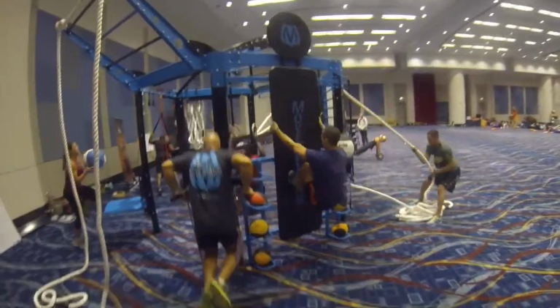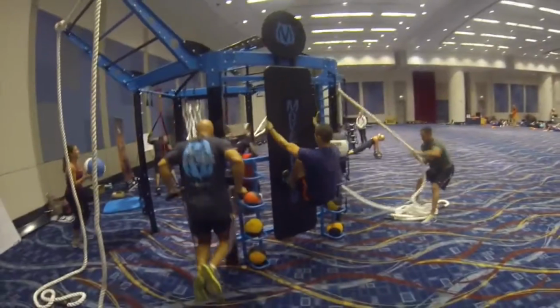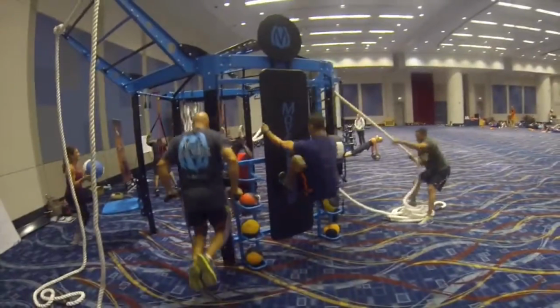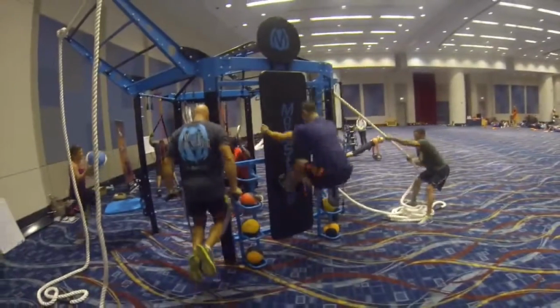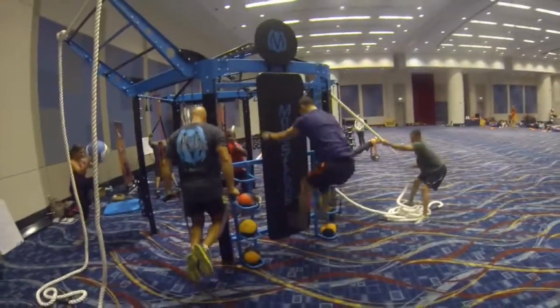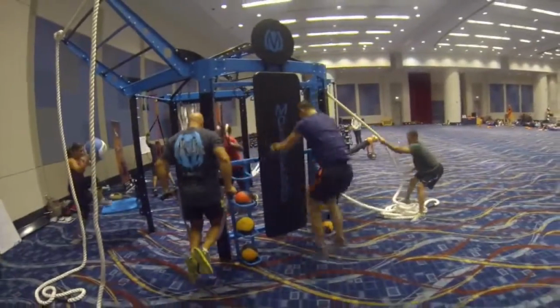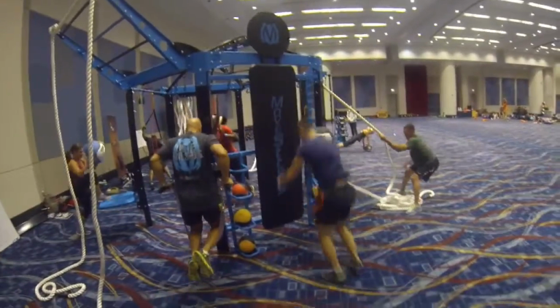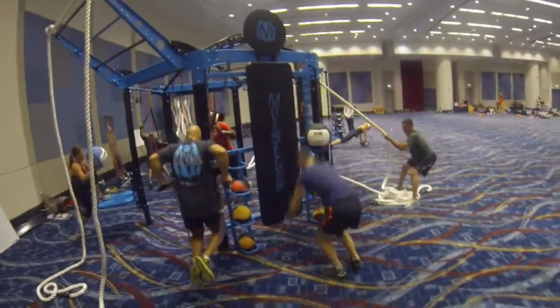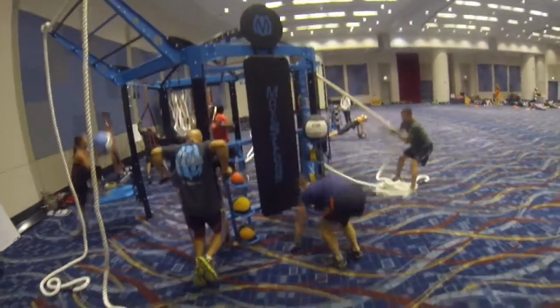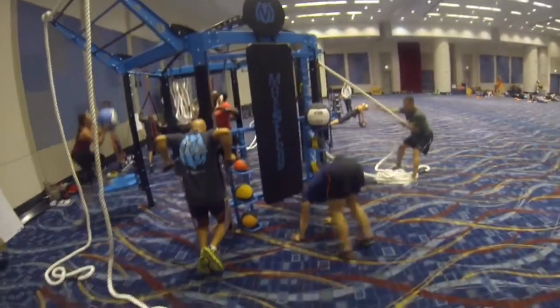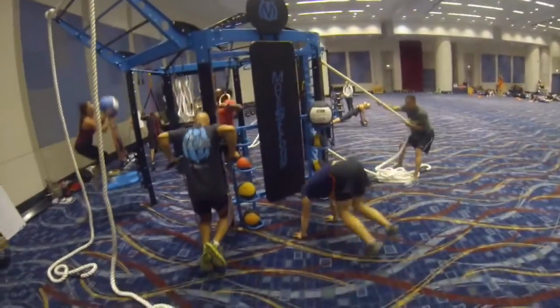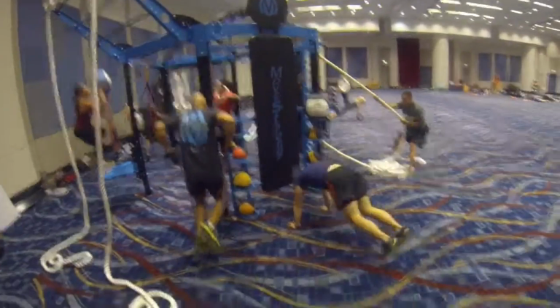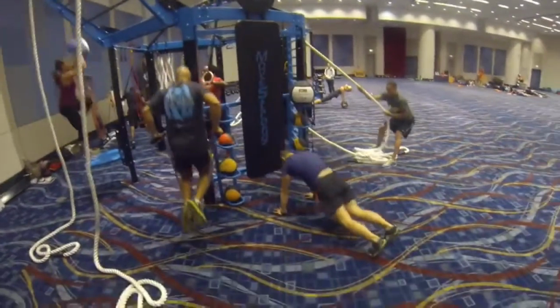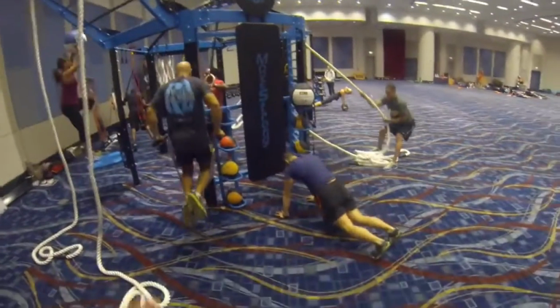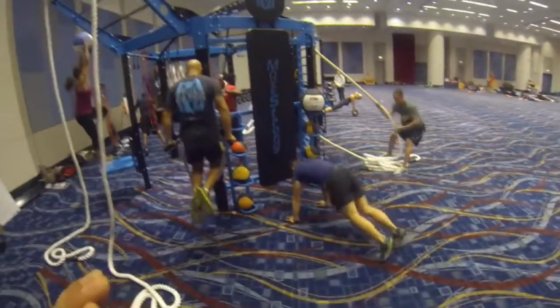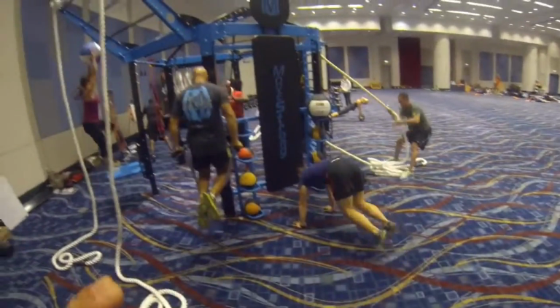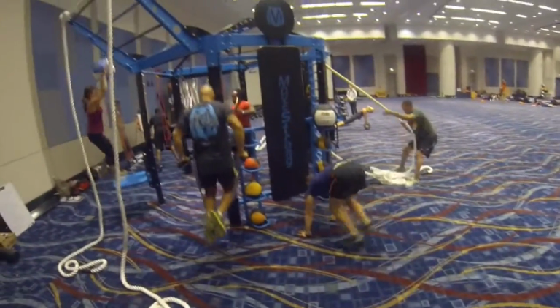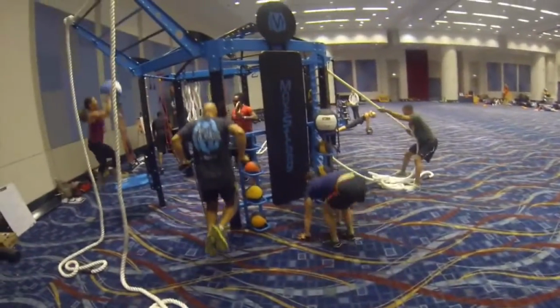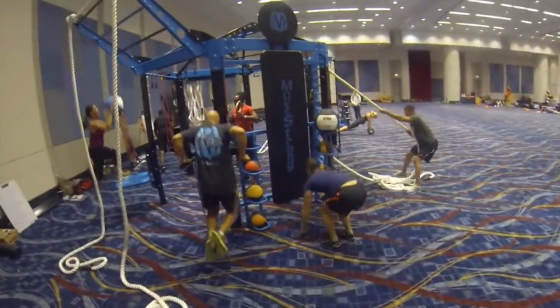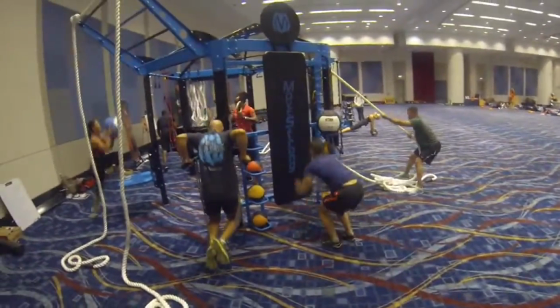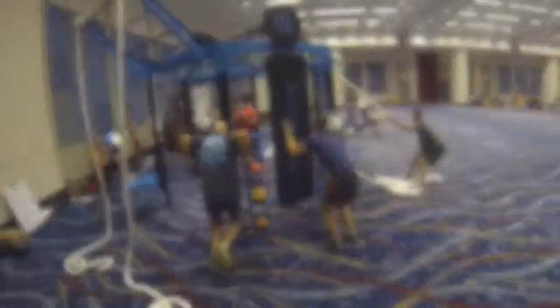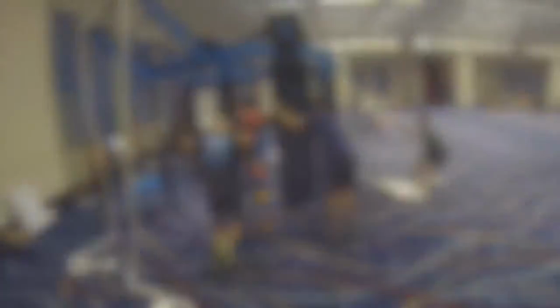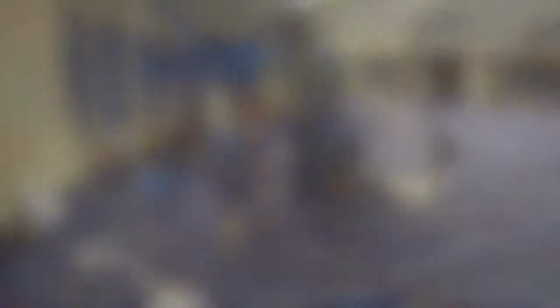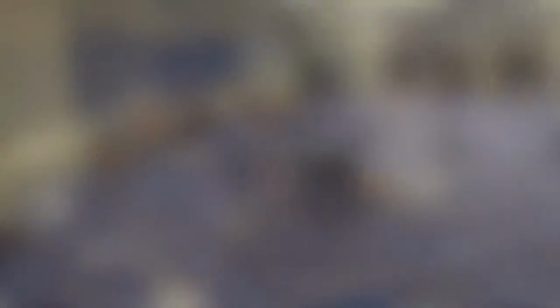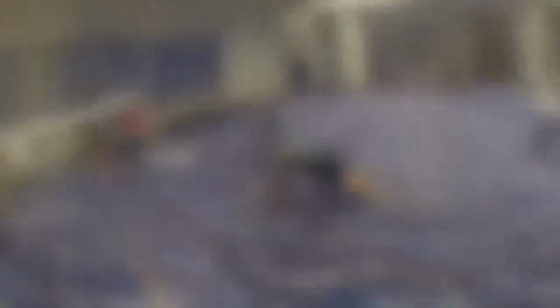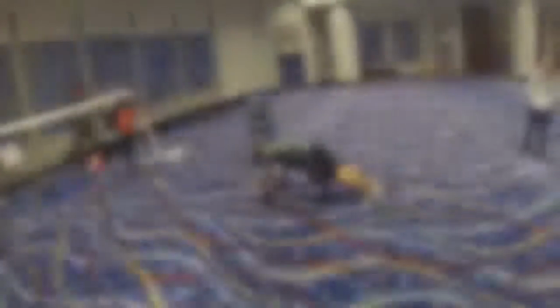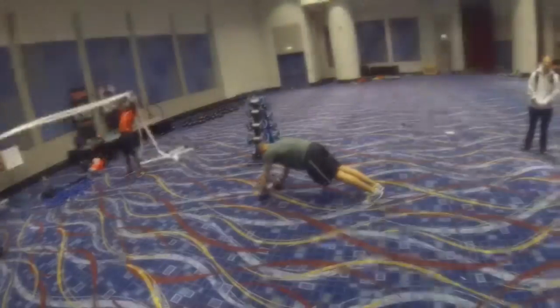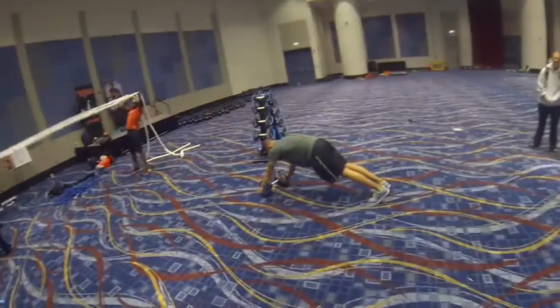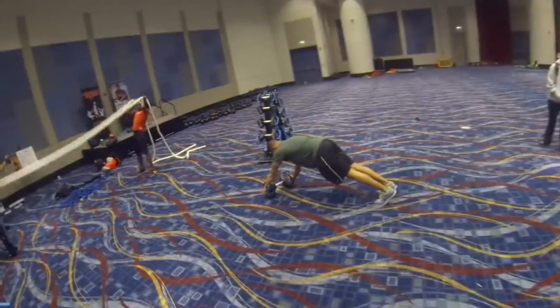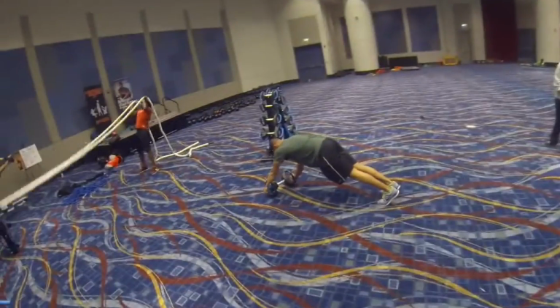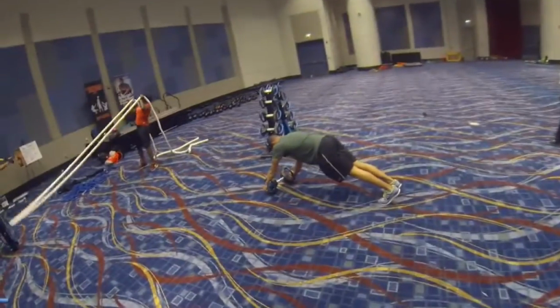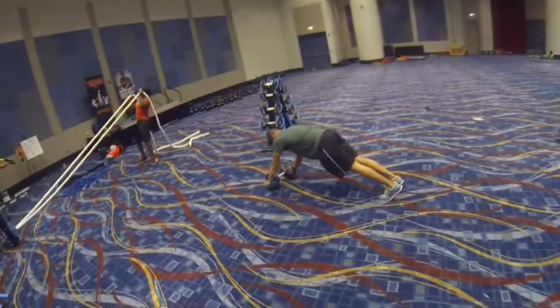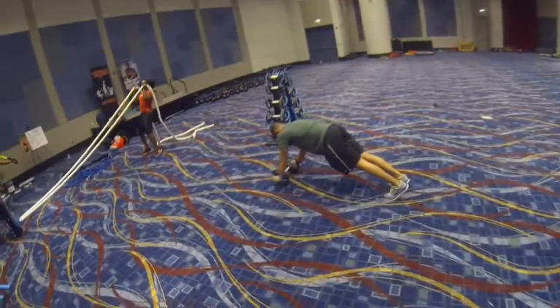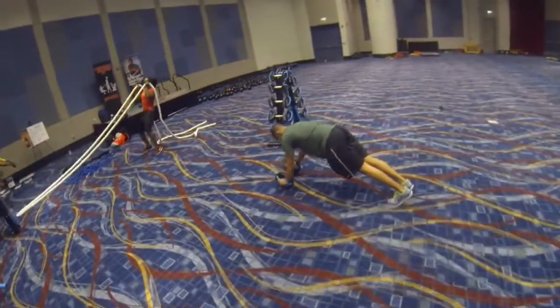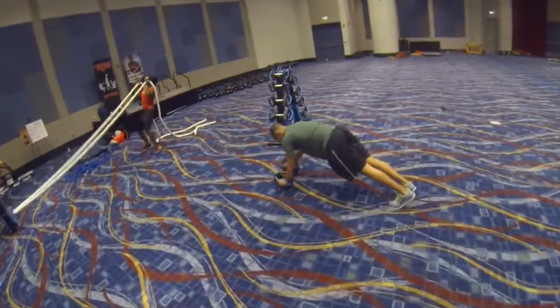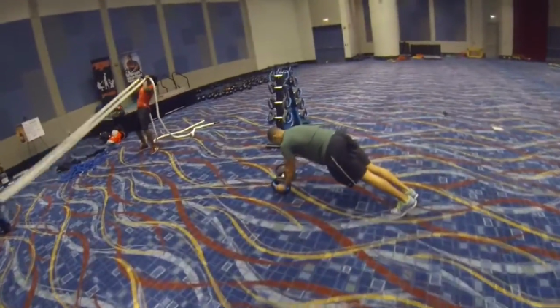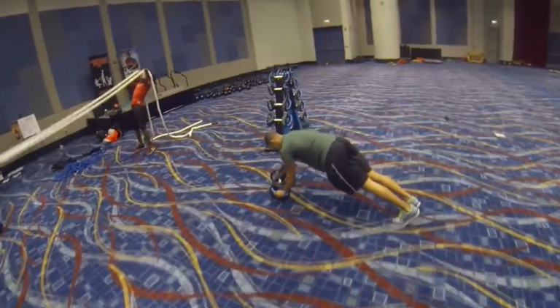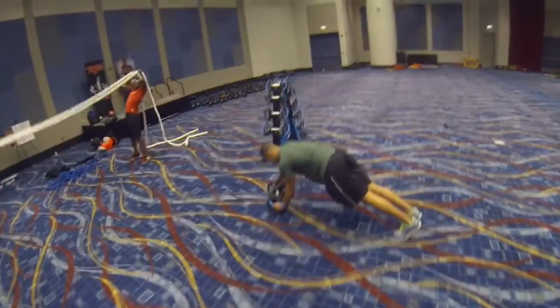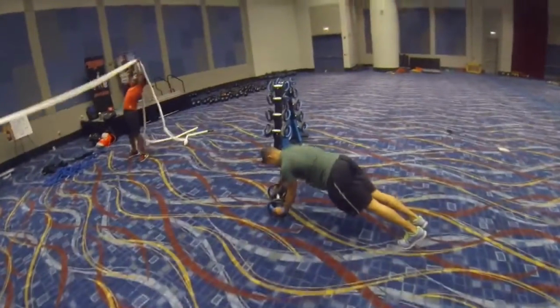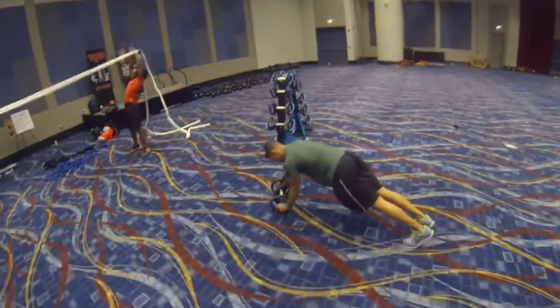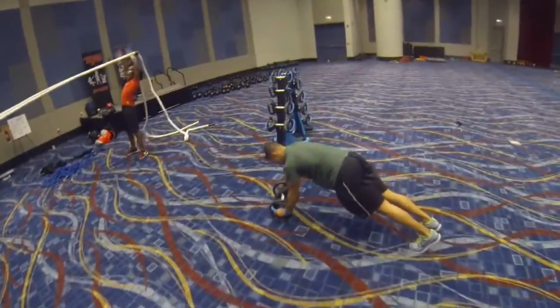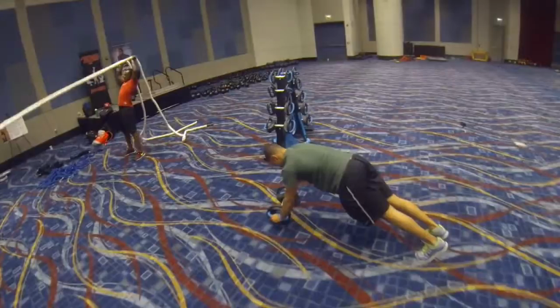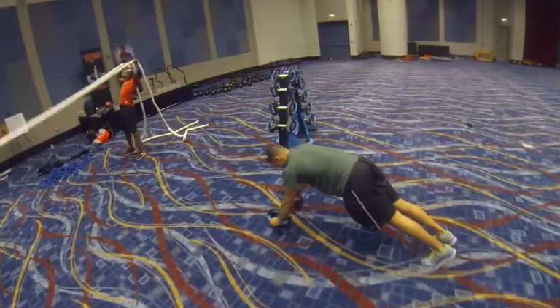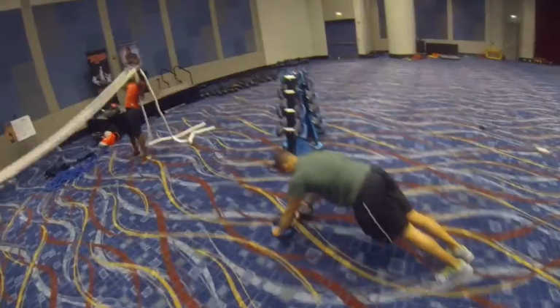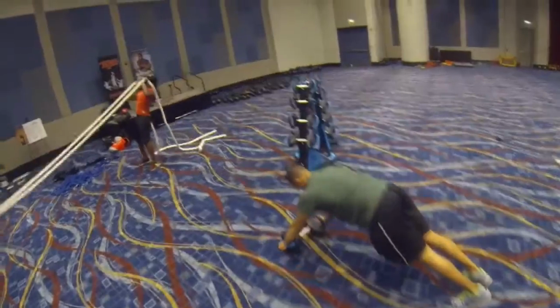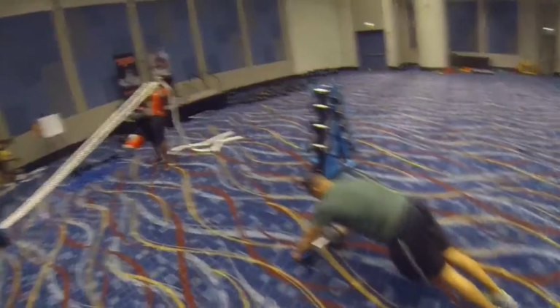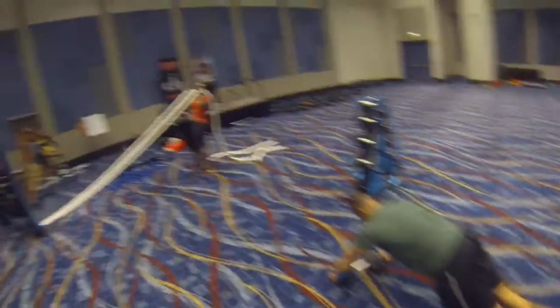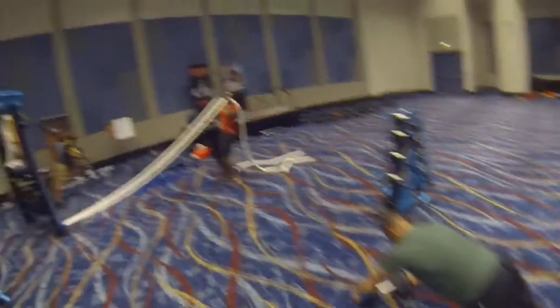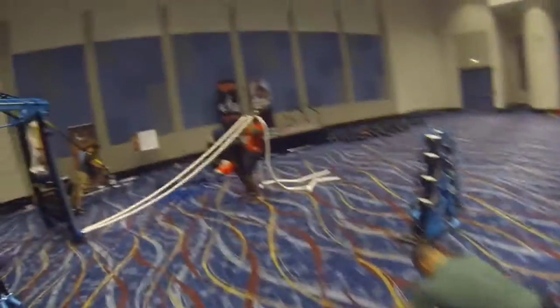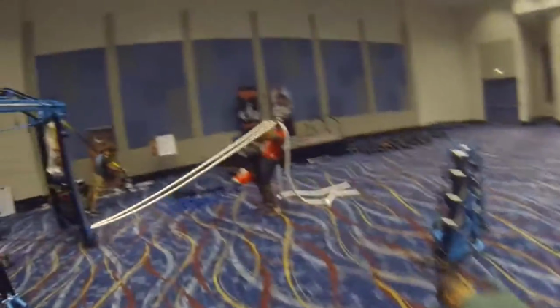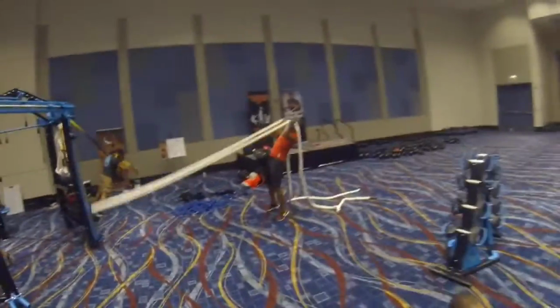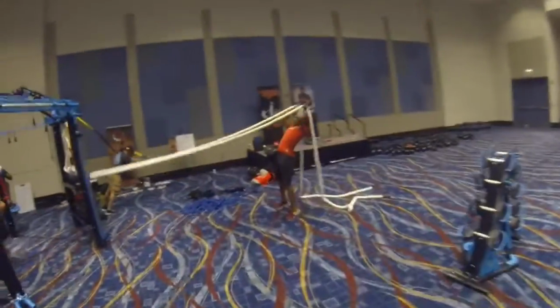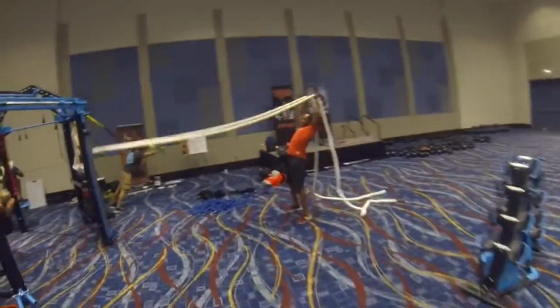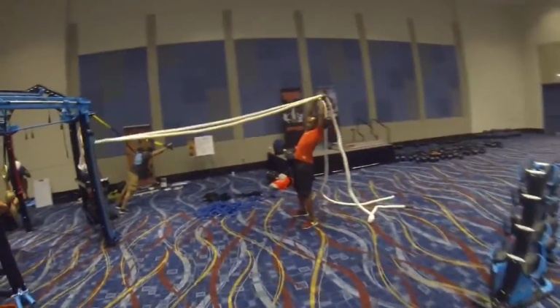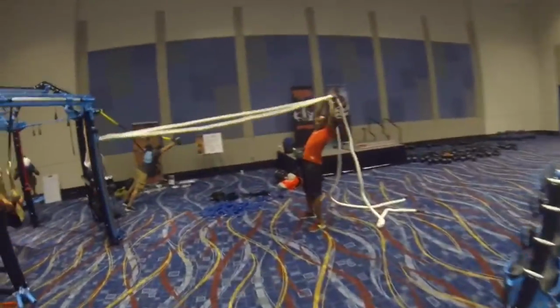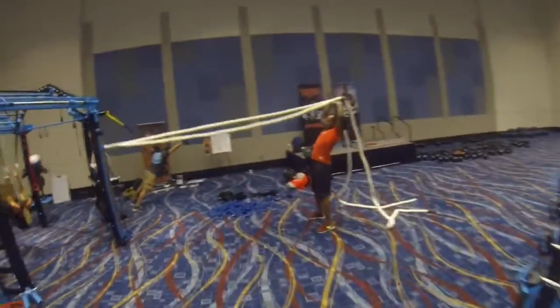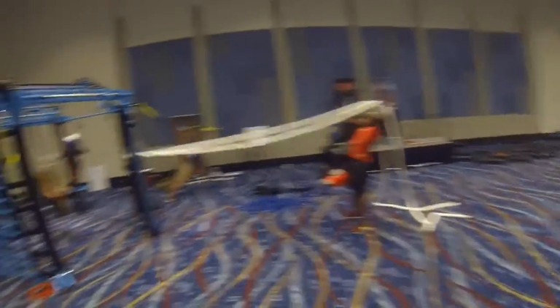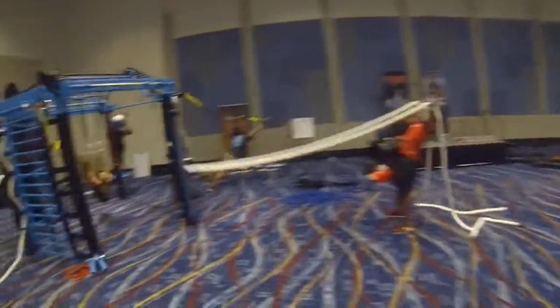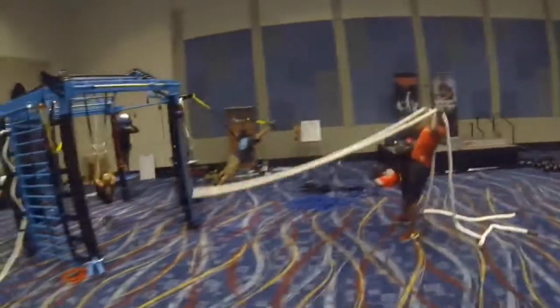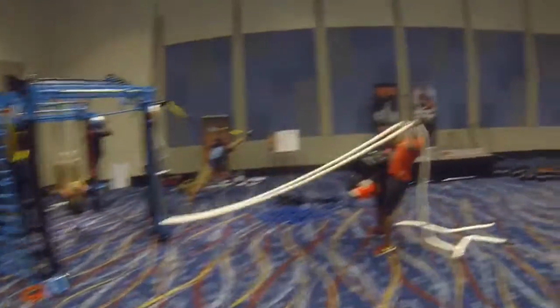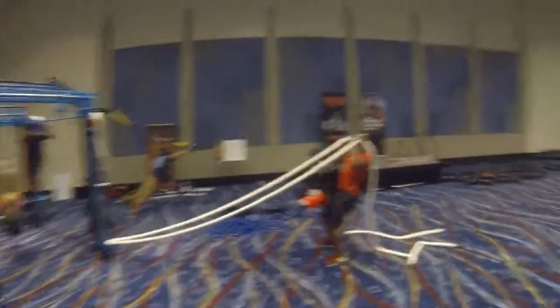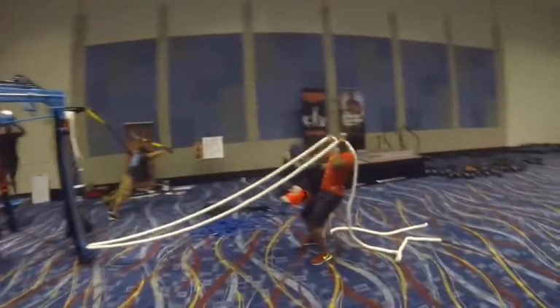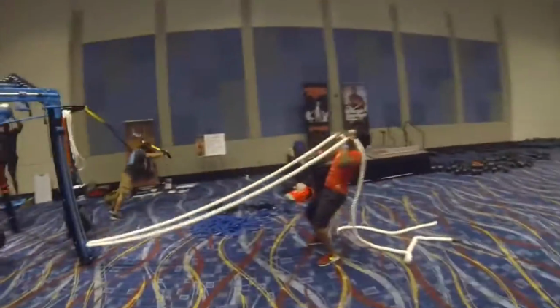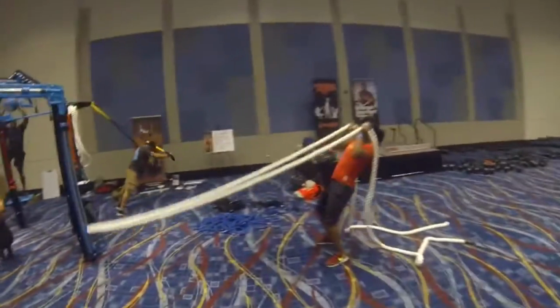Nice grab, nice grab. And stop — there you go. Big twist in the dynamo, good job. Now hold it up there, hold it up there man, where you at? There you go.